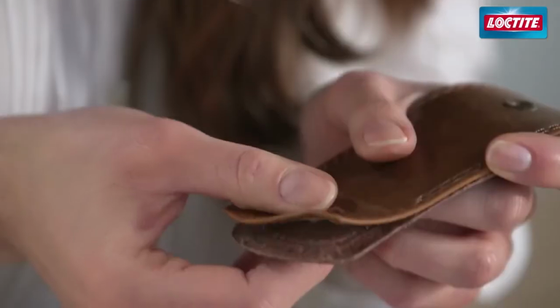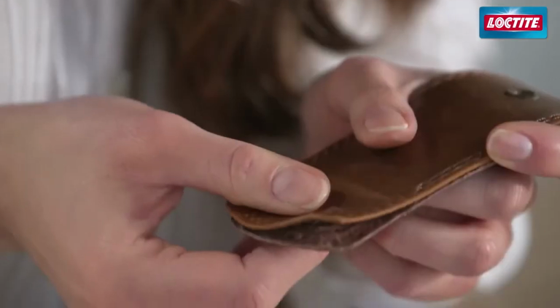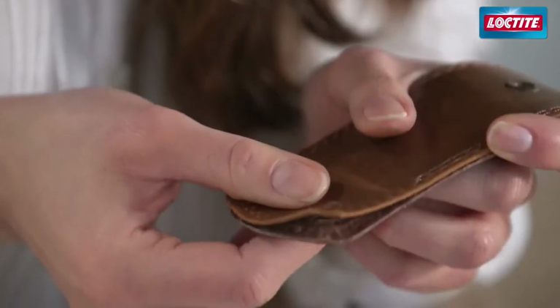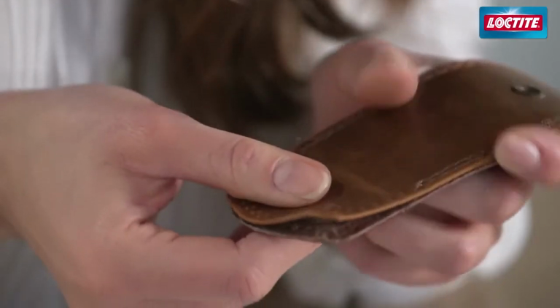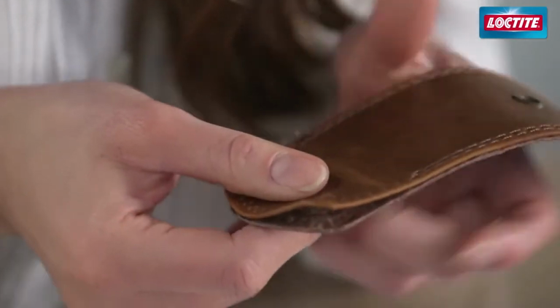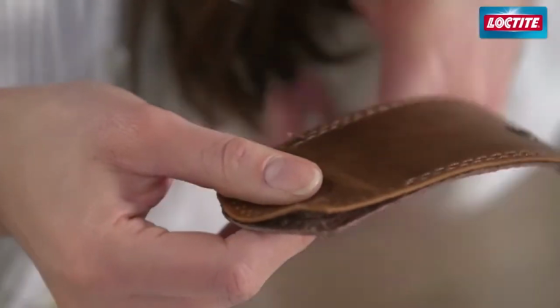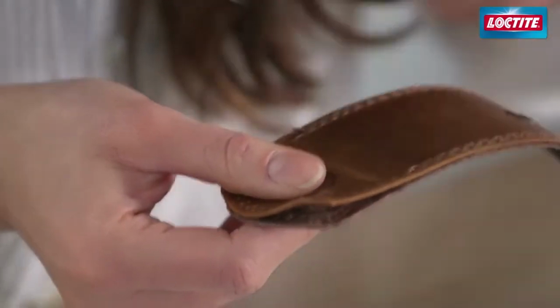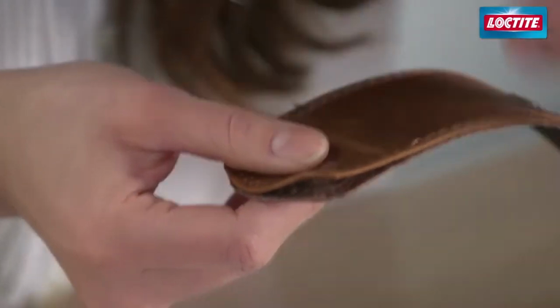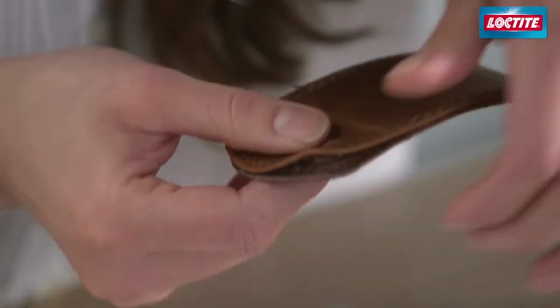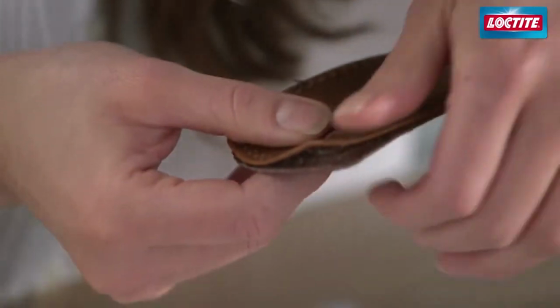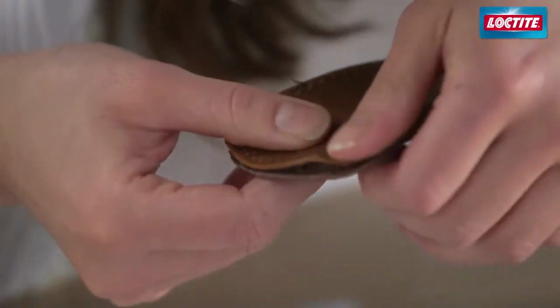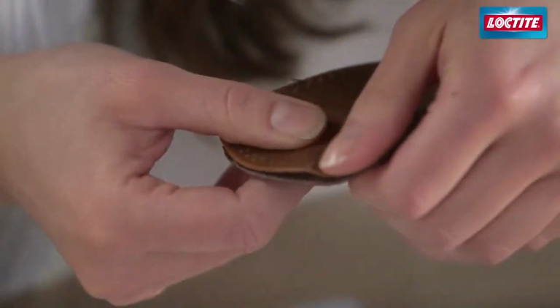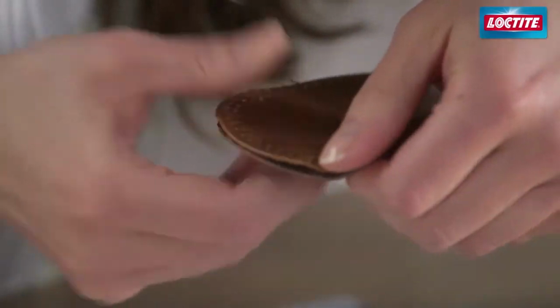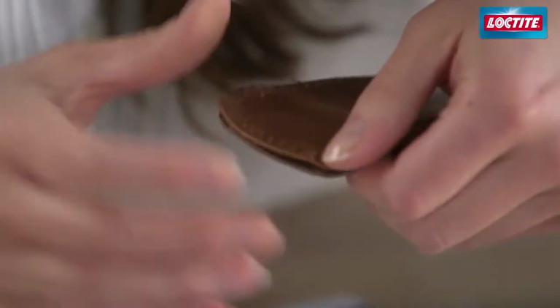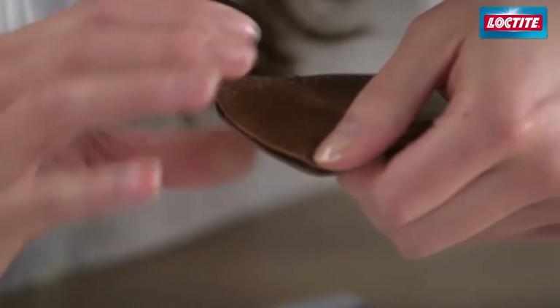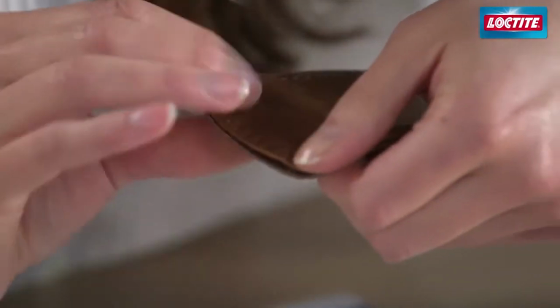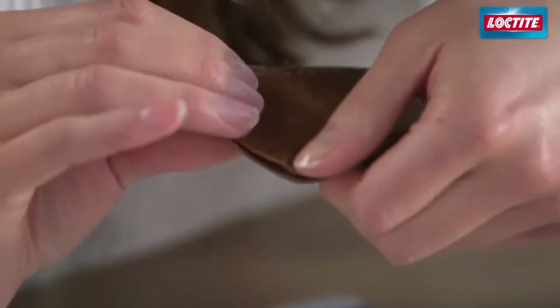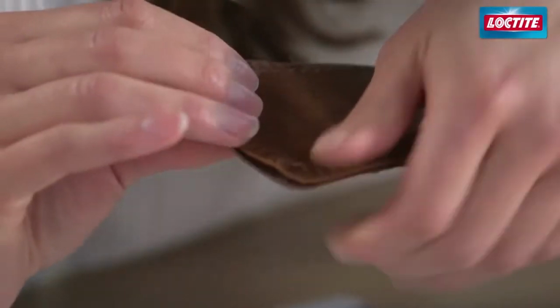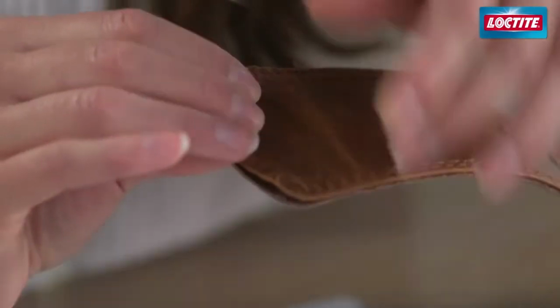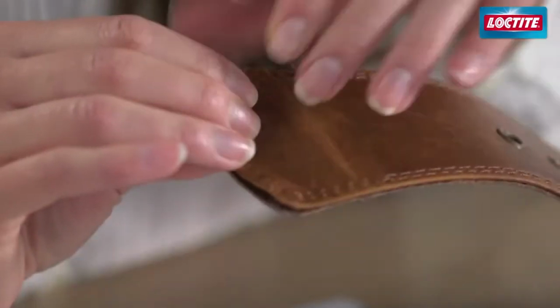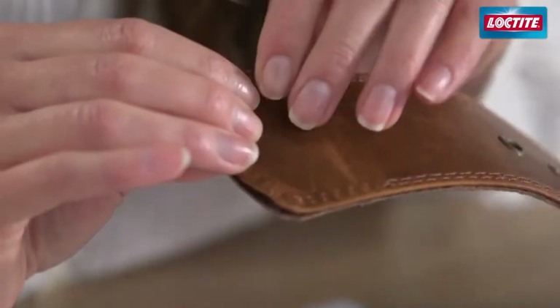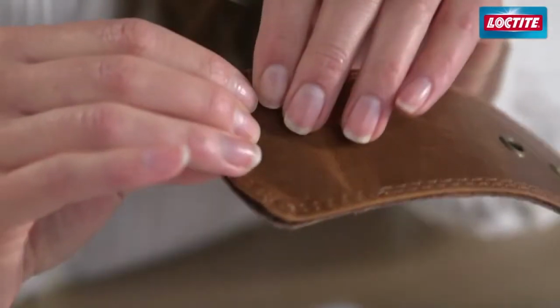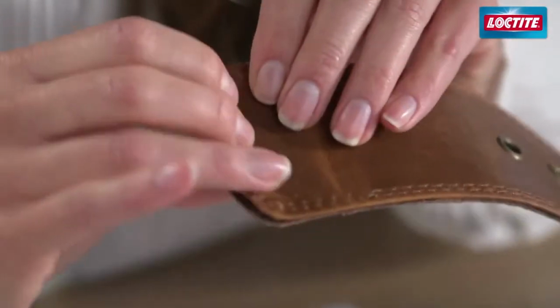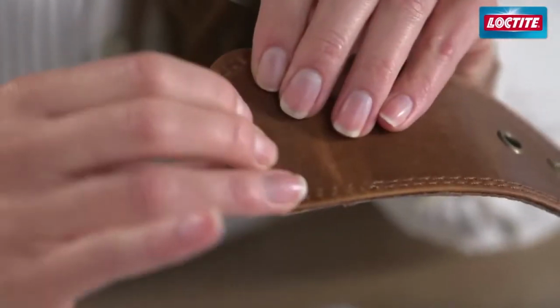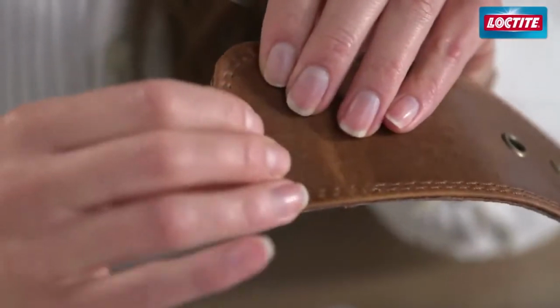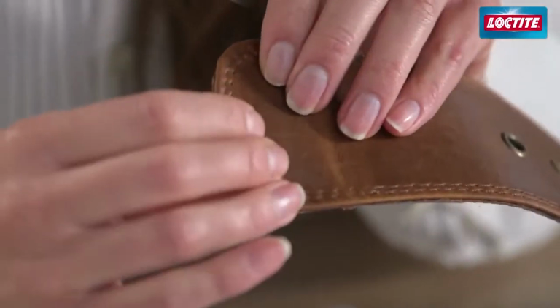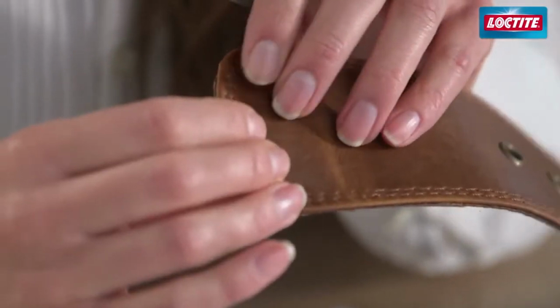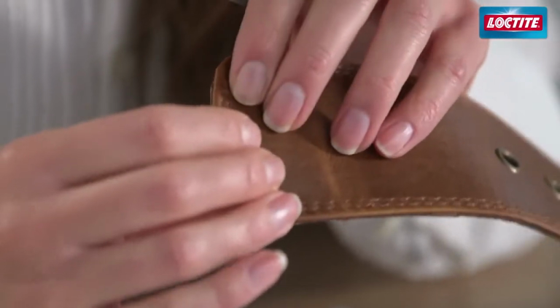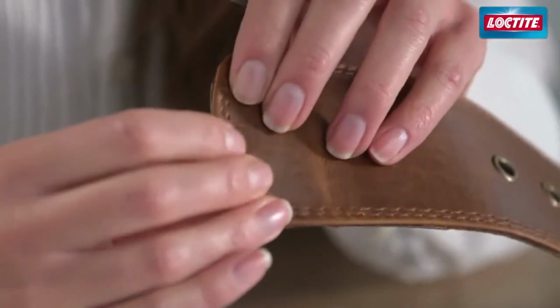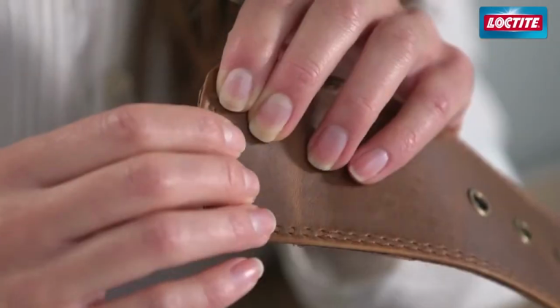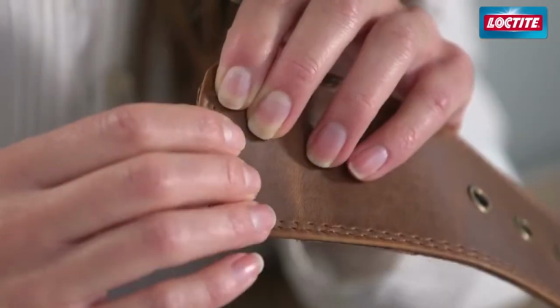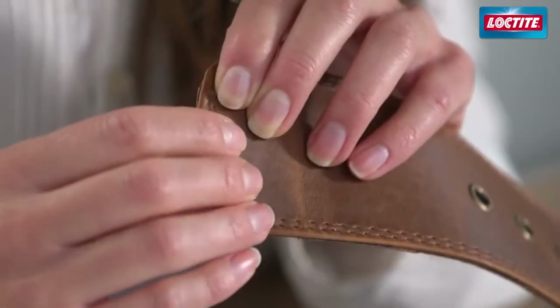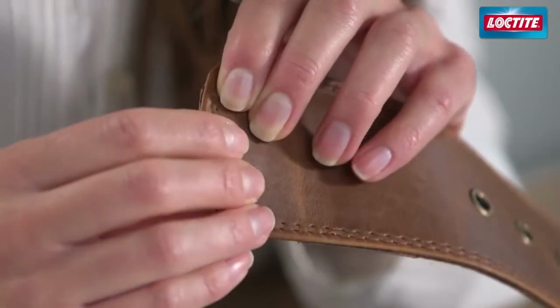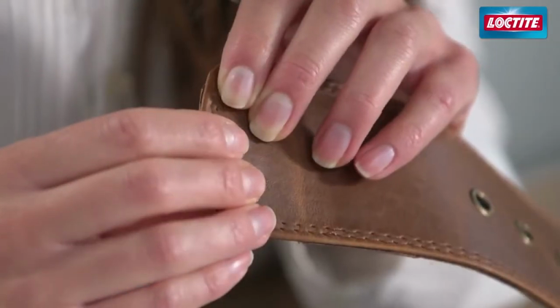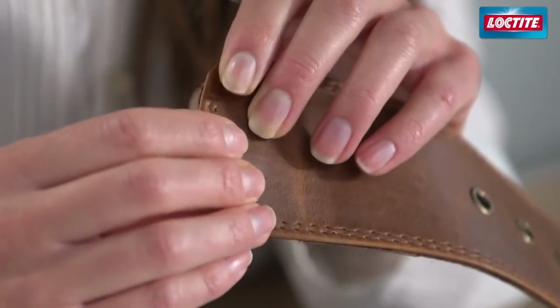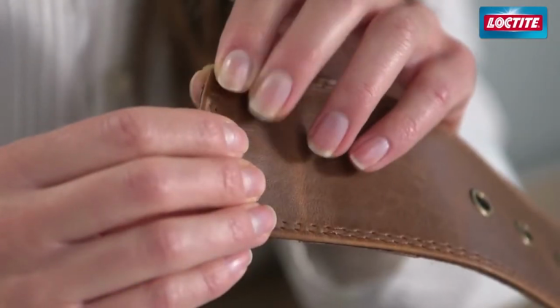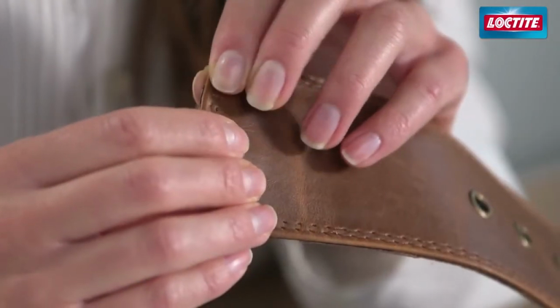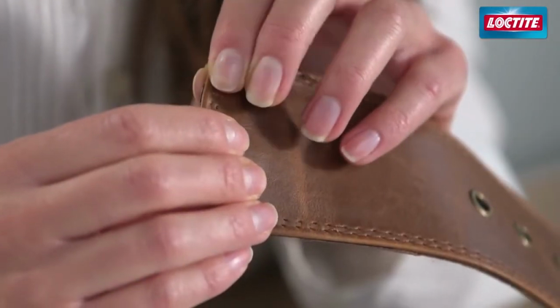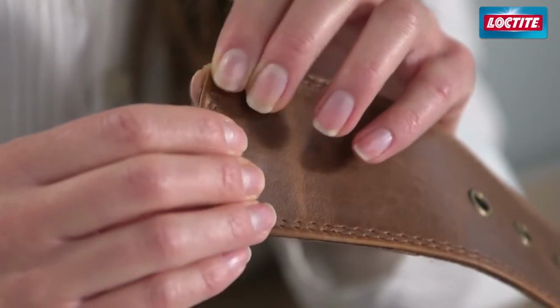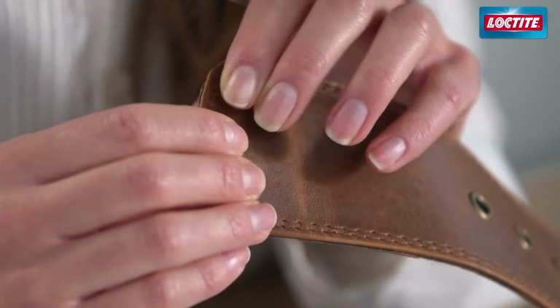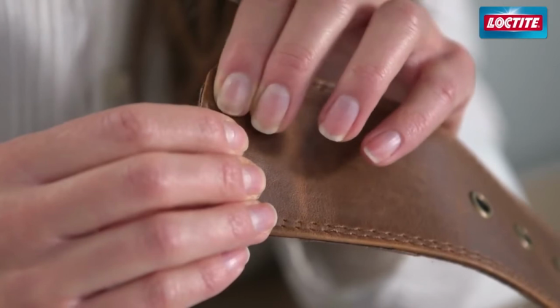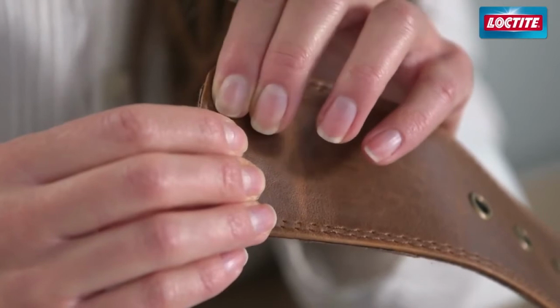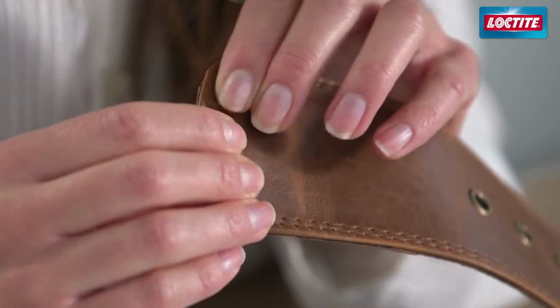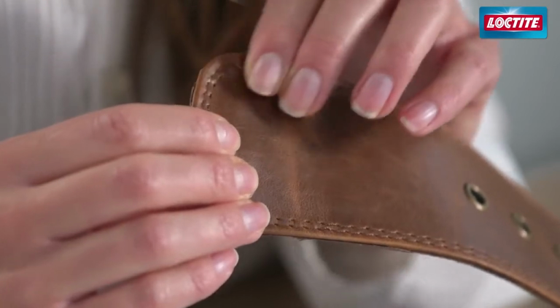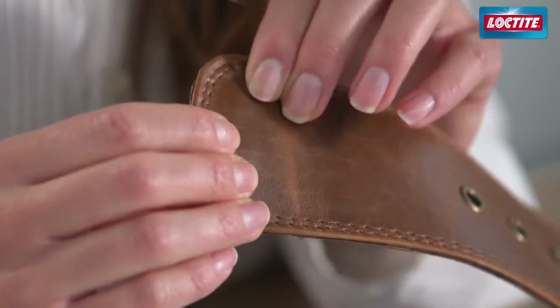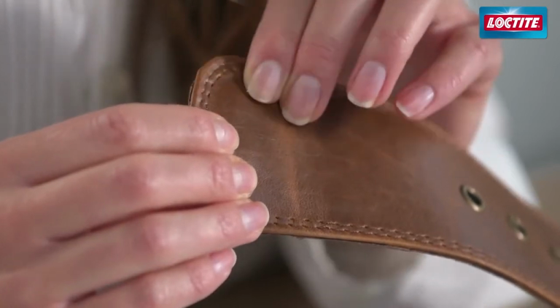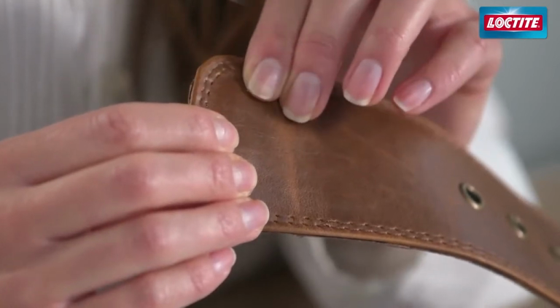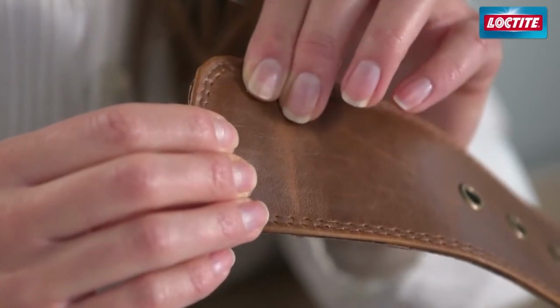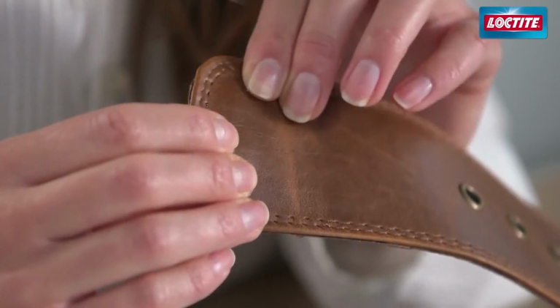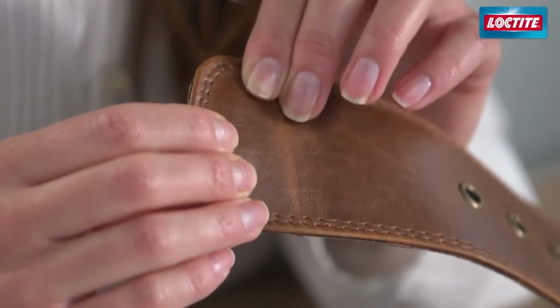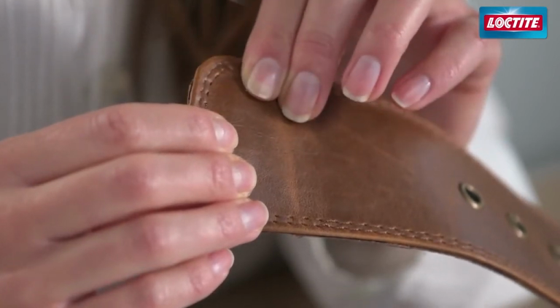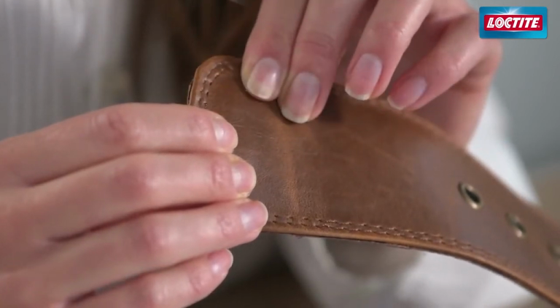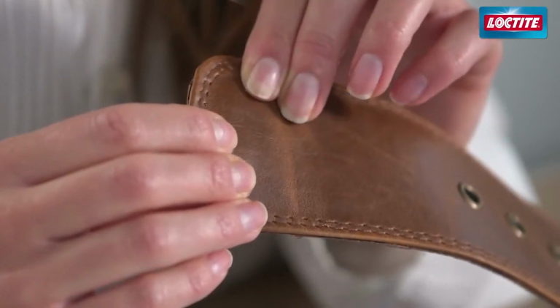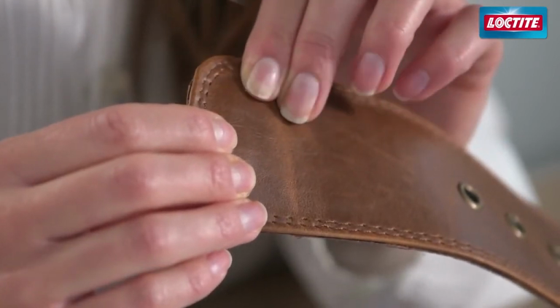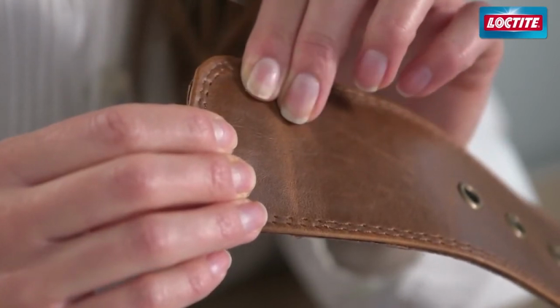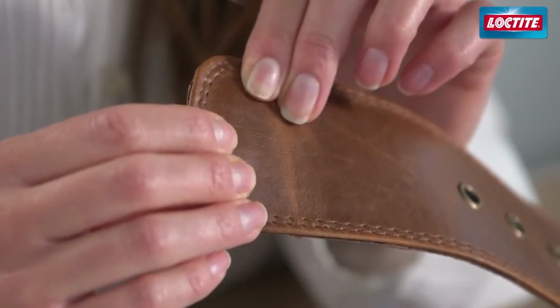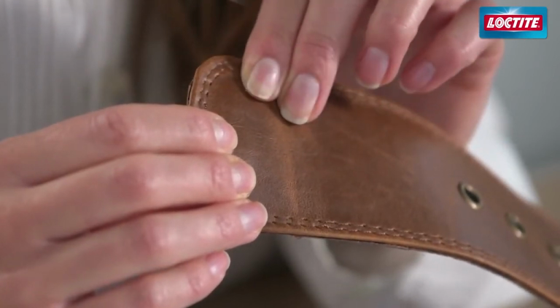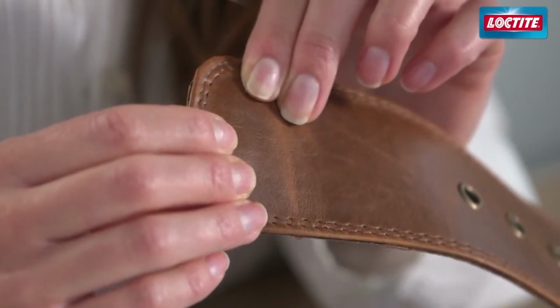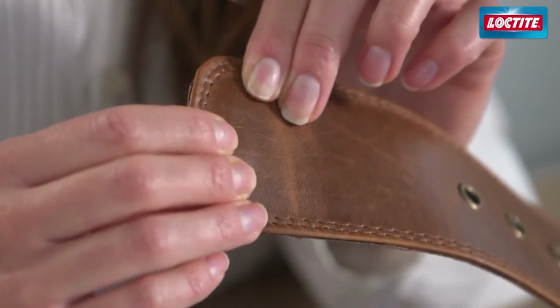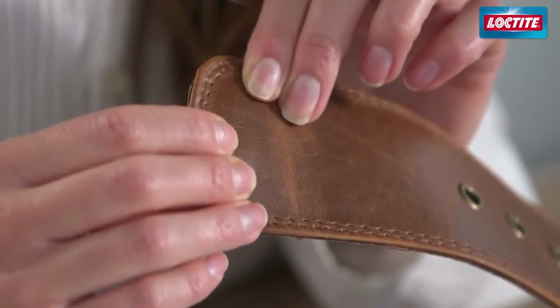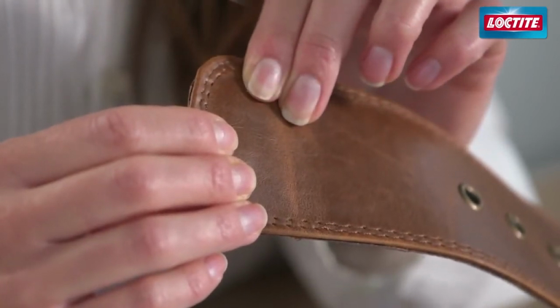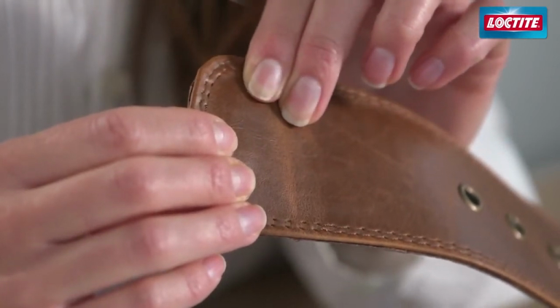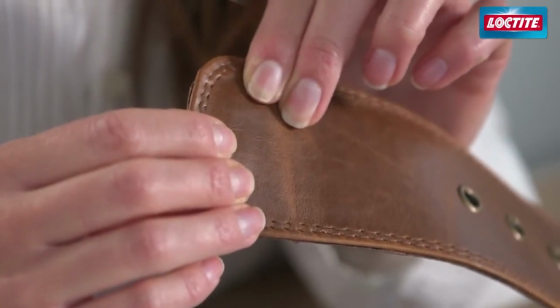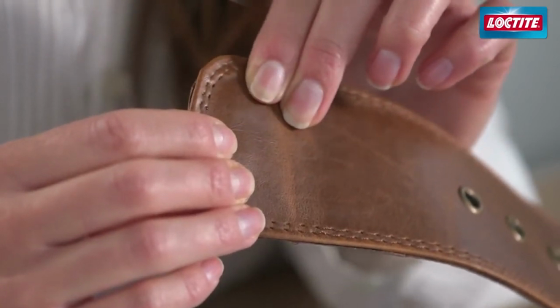Carefully line up the other part and press together tightly with even pressure for a few seconds. It's done.